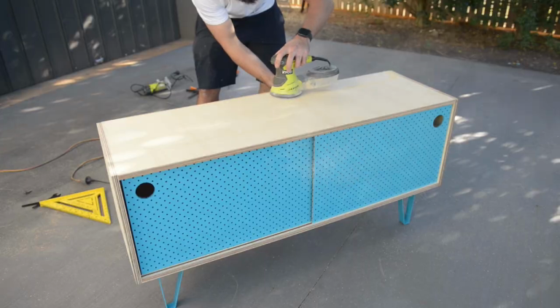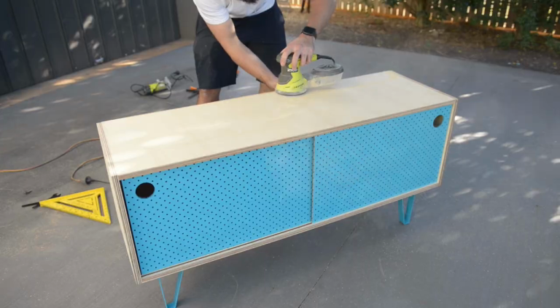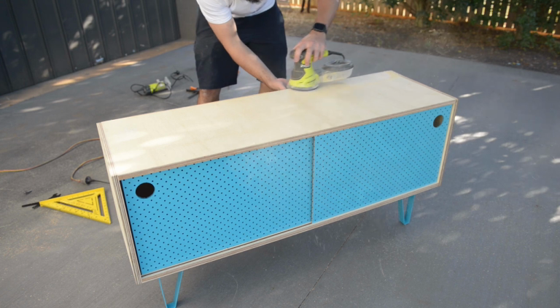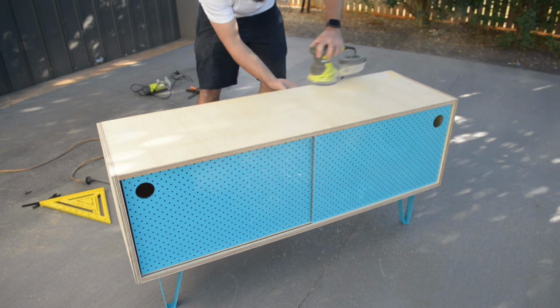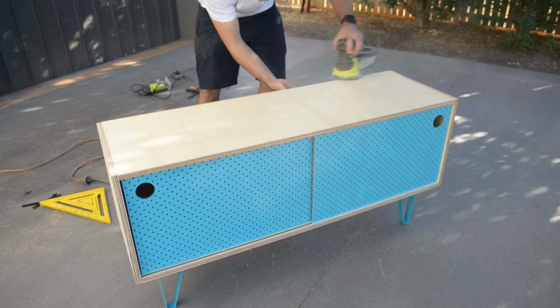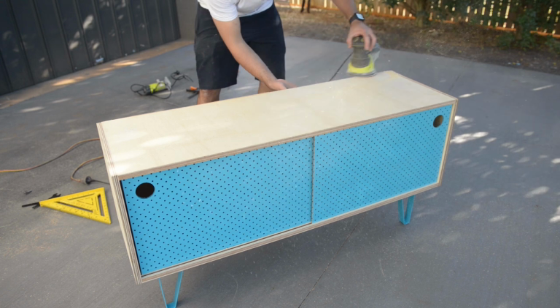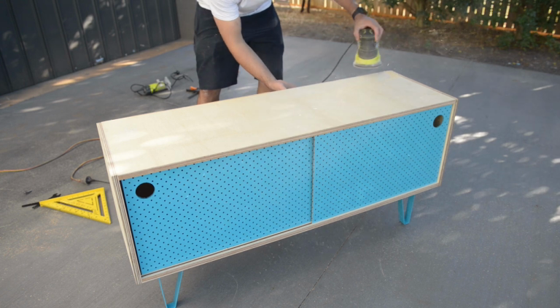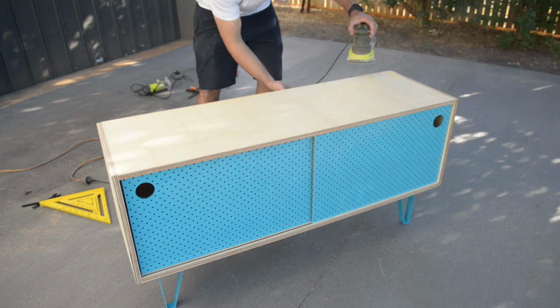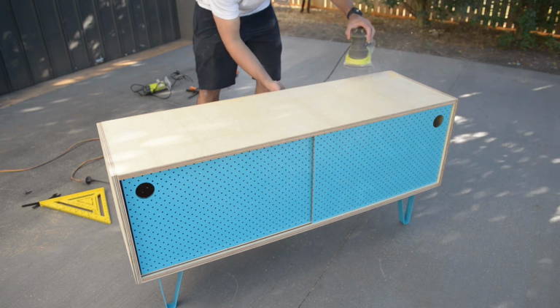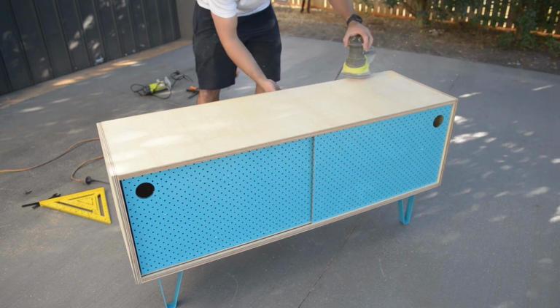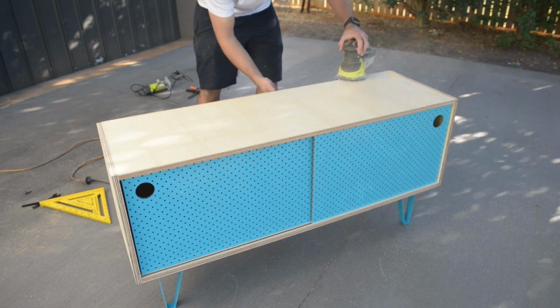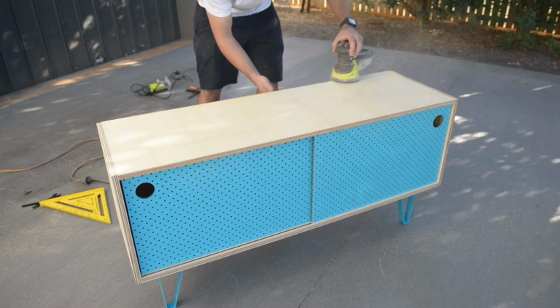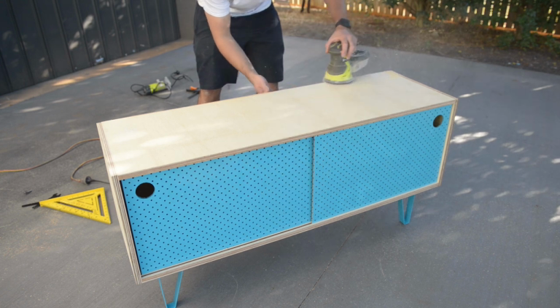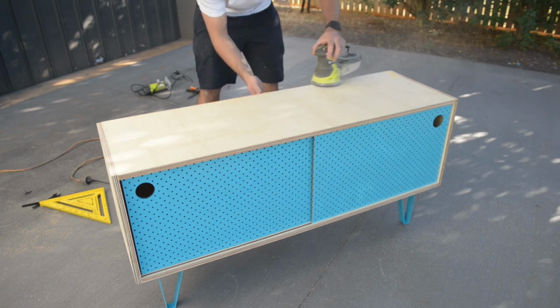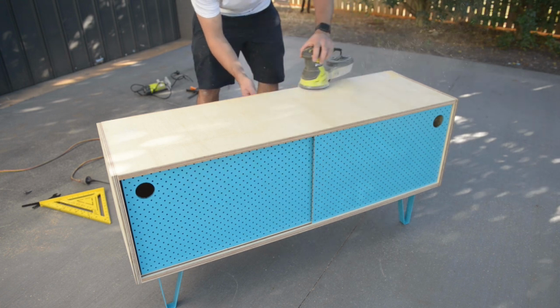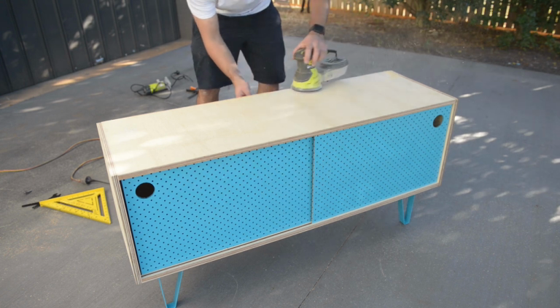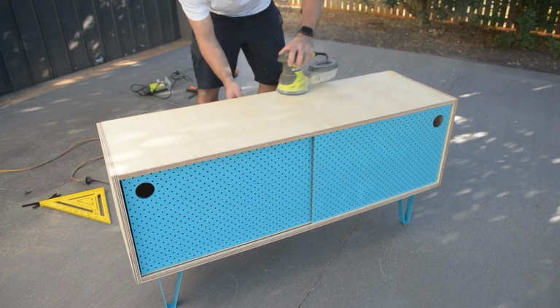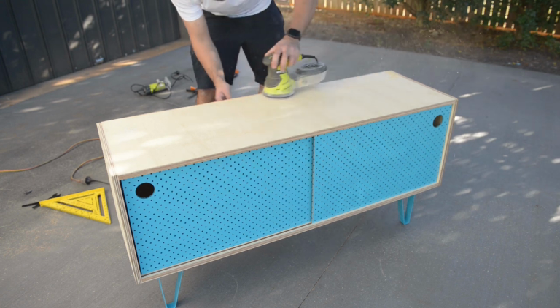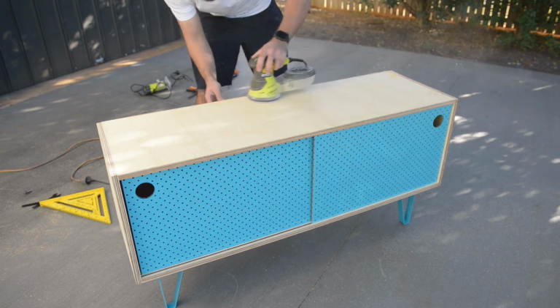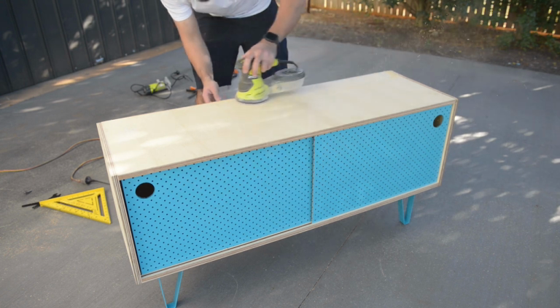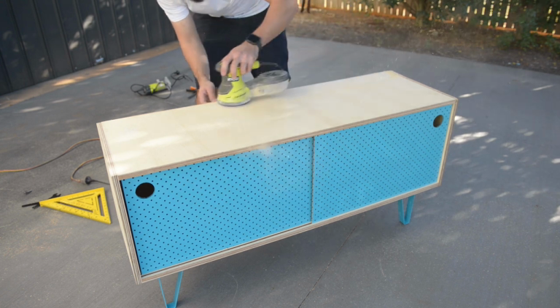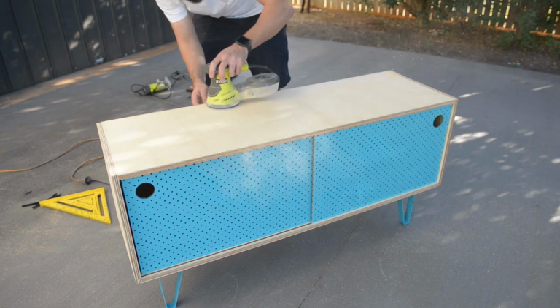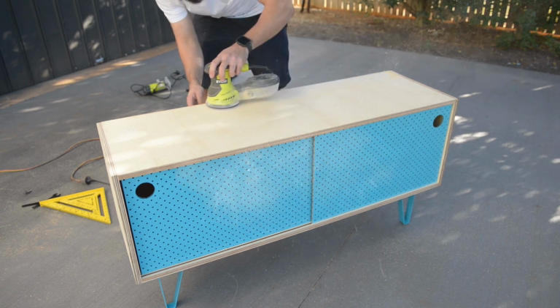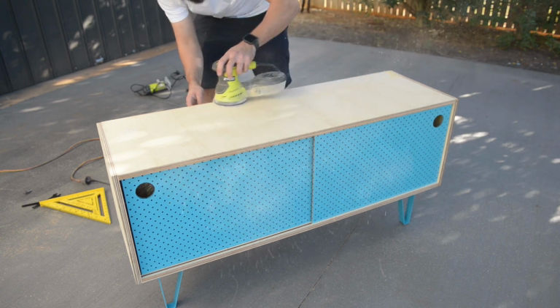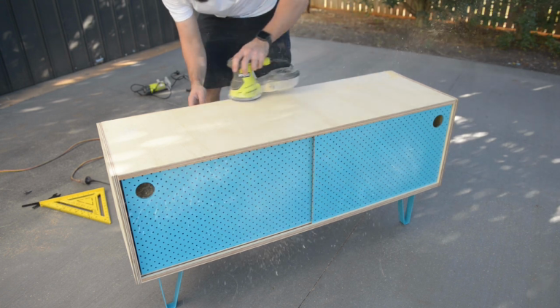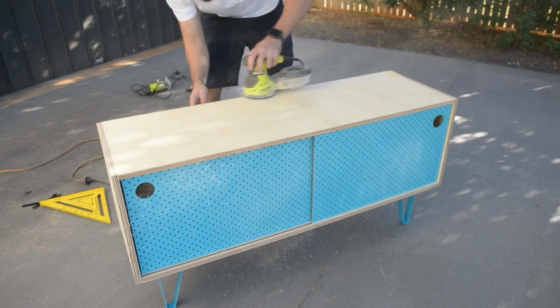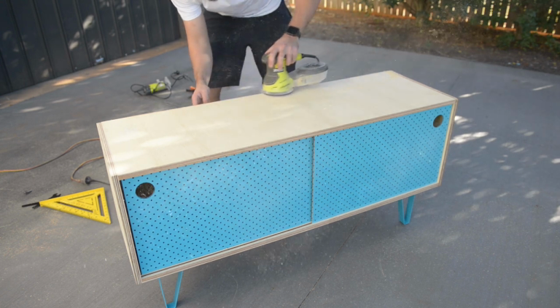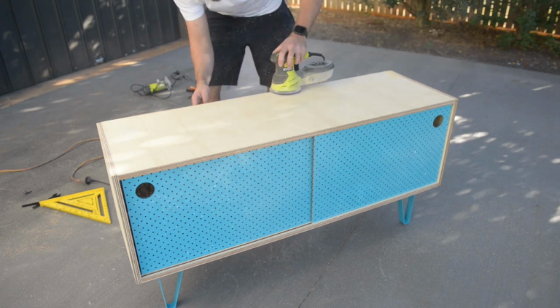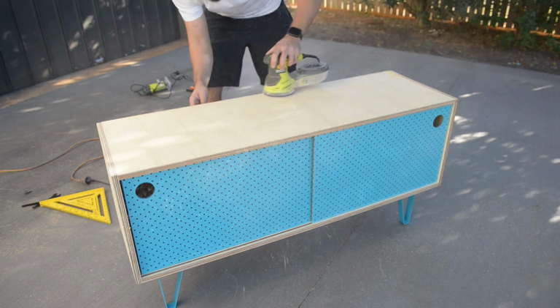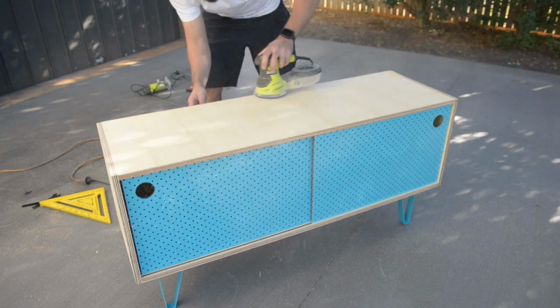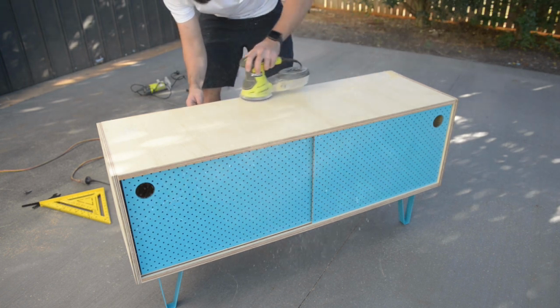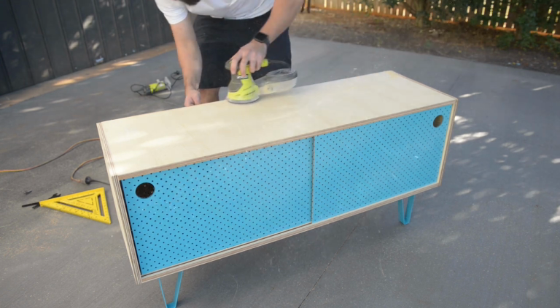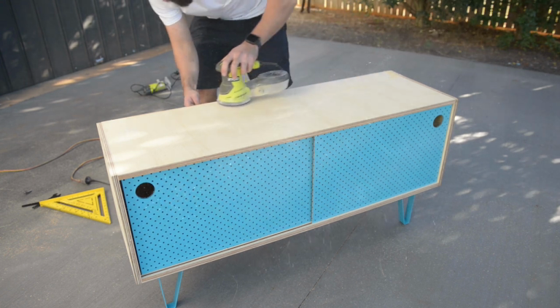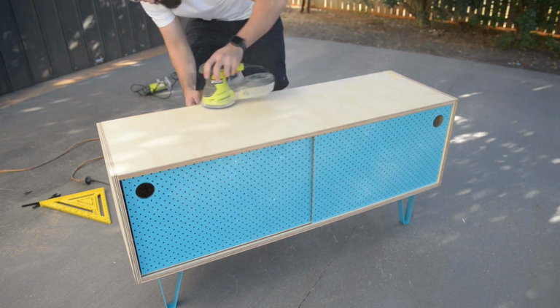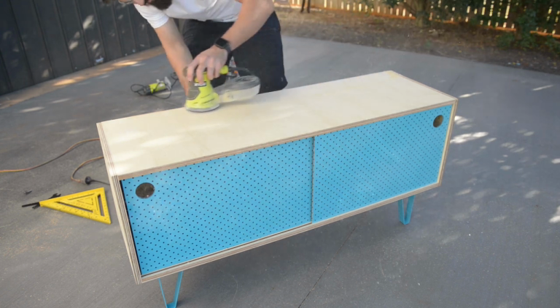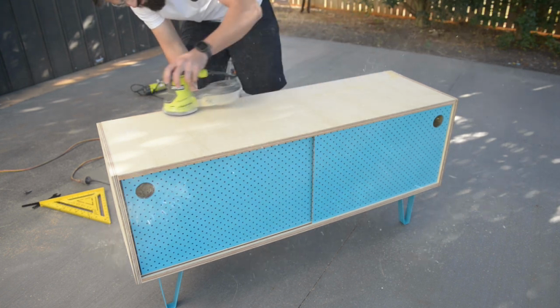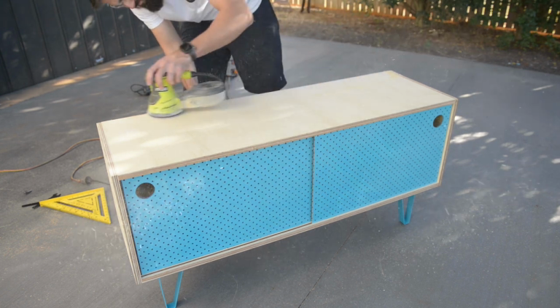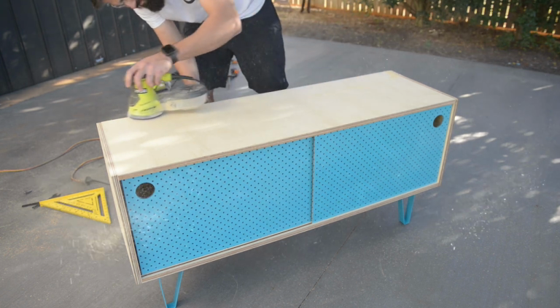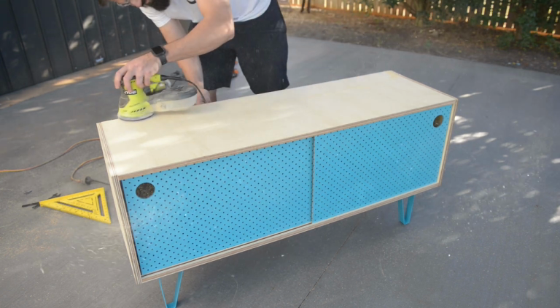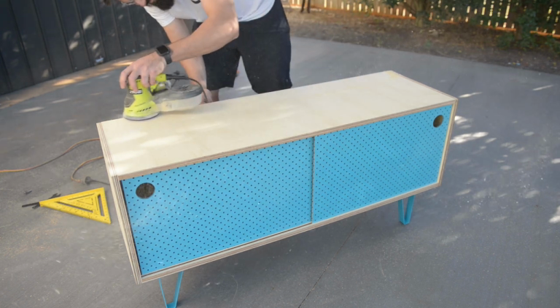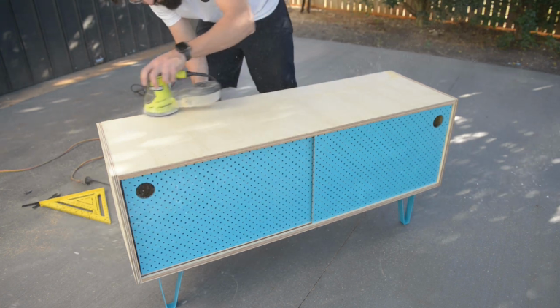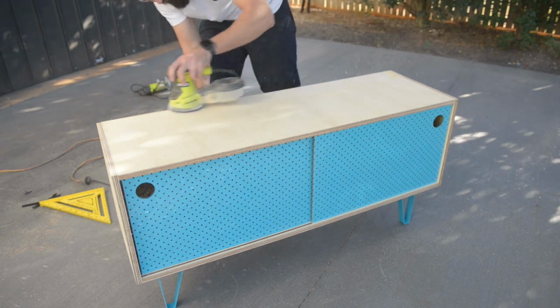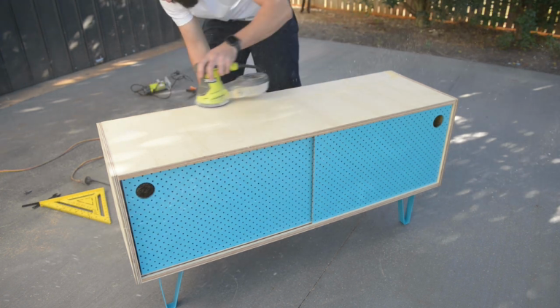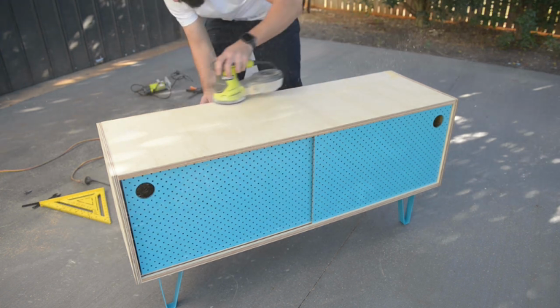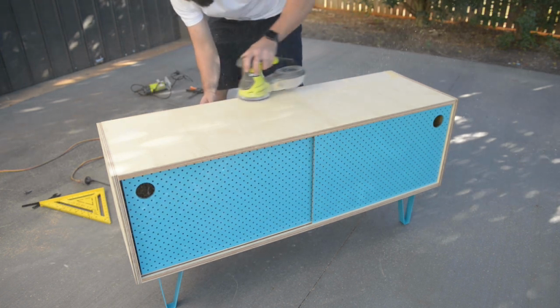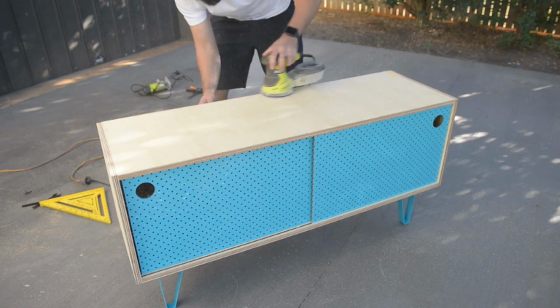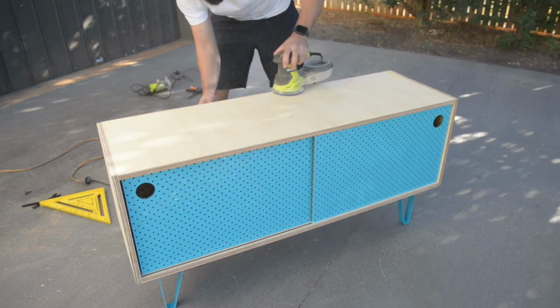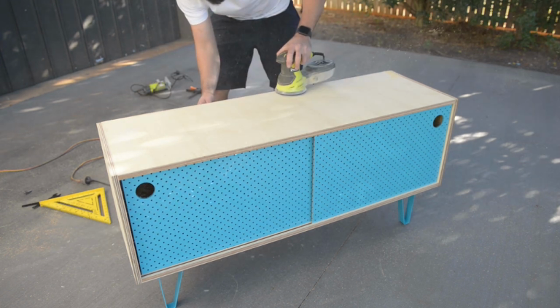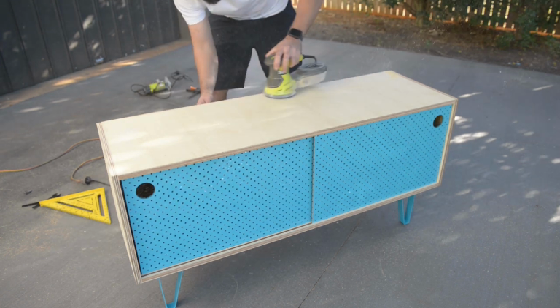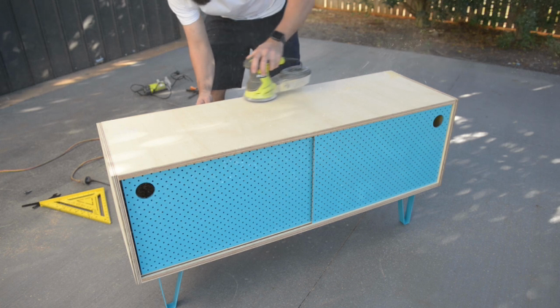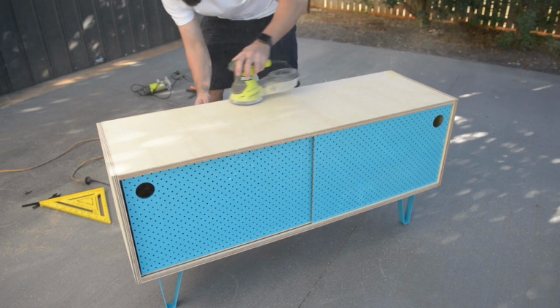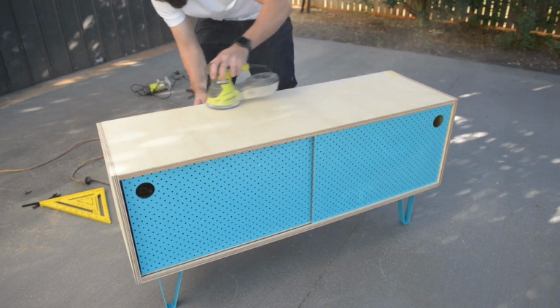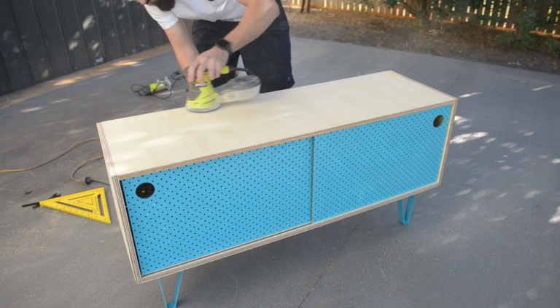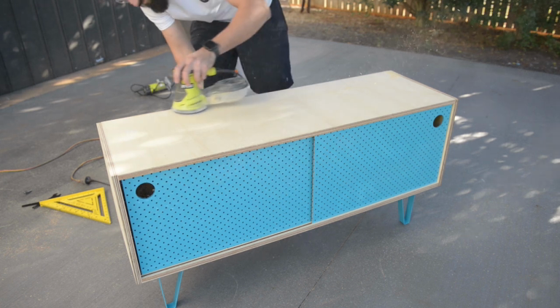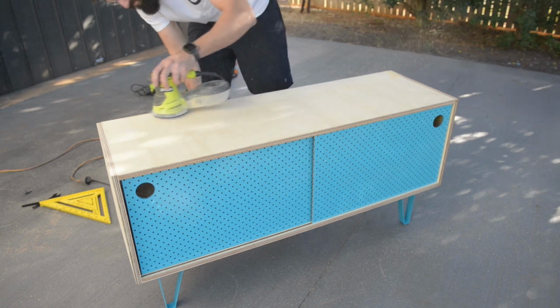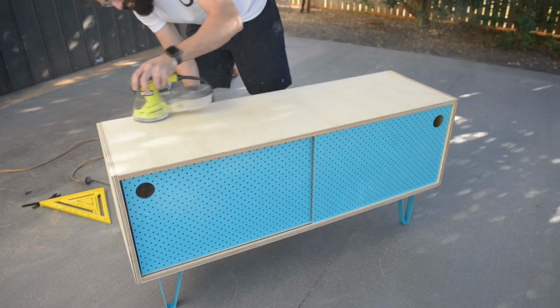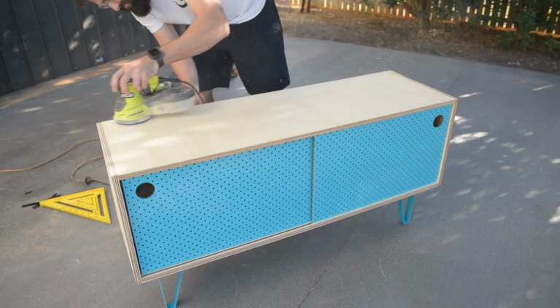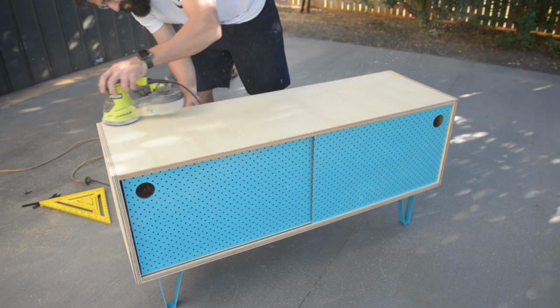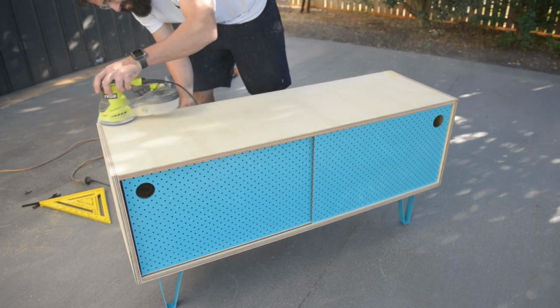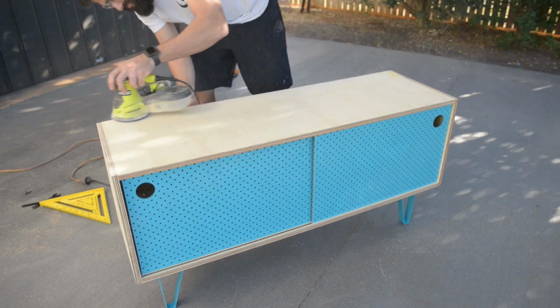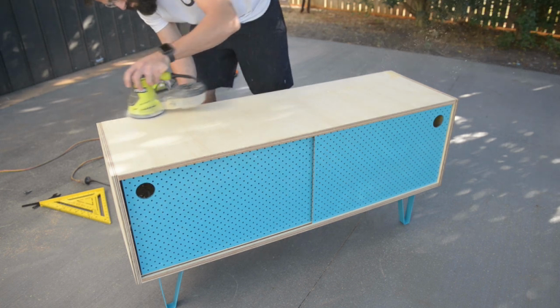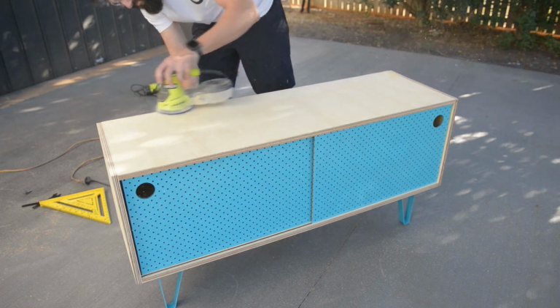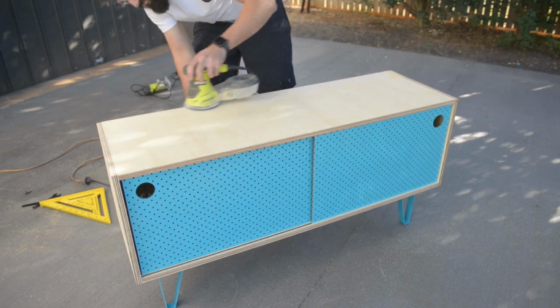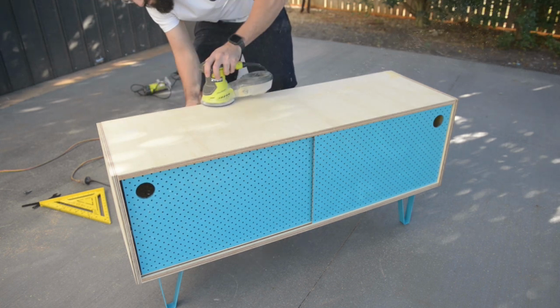I gave the whole TV stand a sand with 180 grit, making sure not to sand too much in one spot as the veneers aren't that thick.